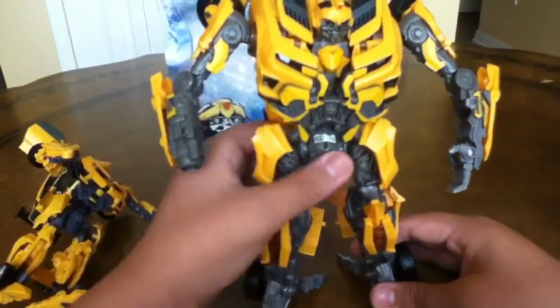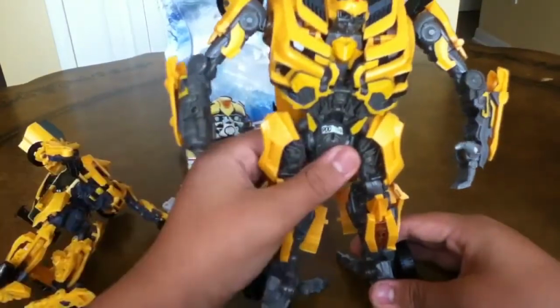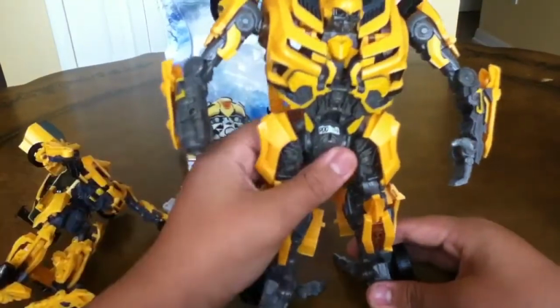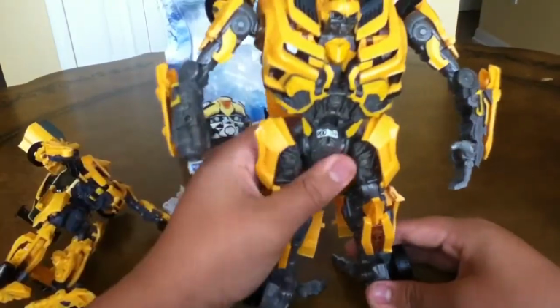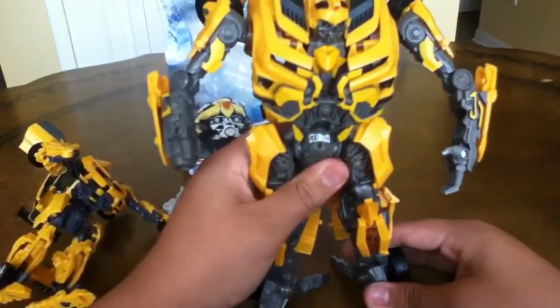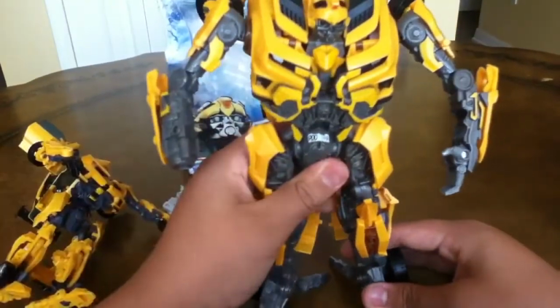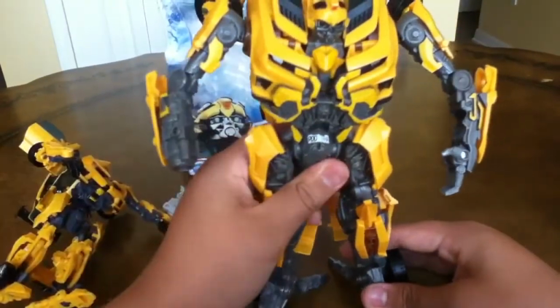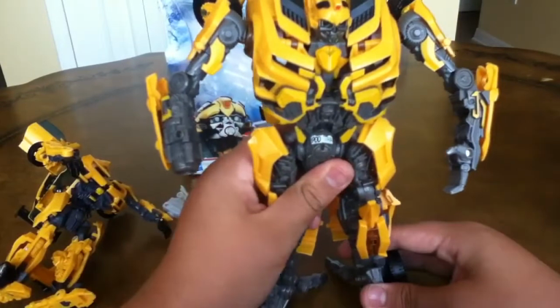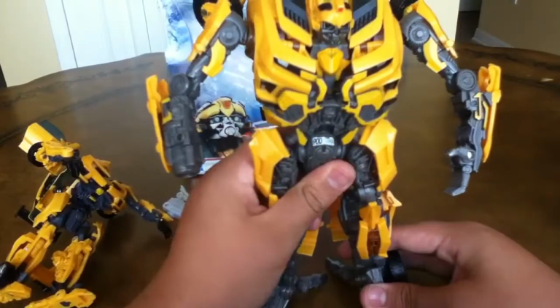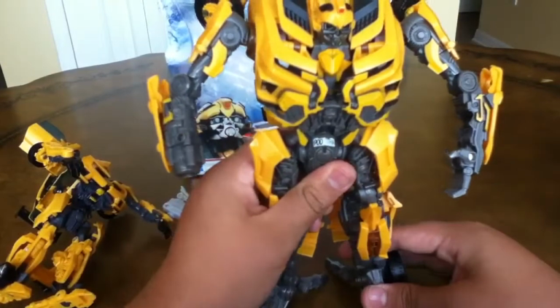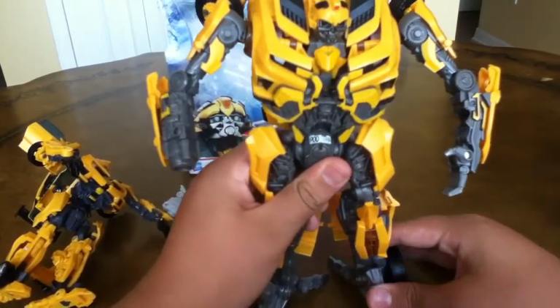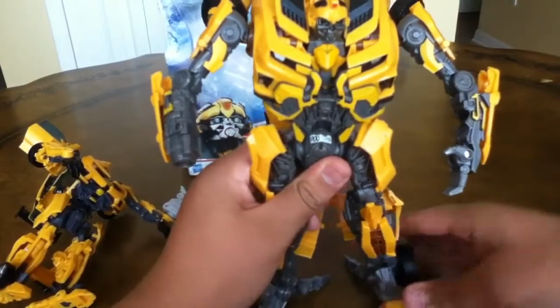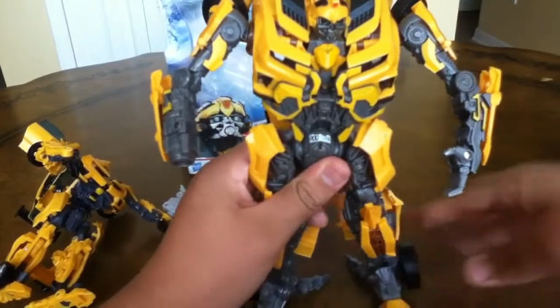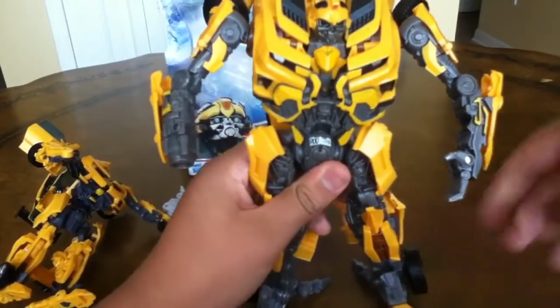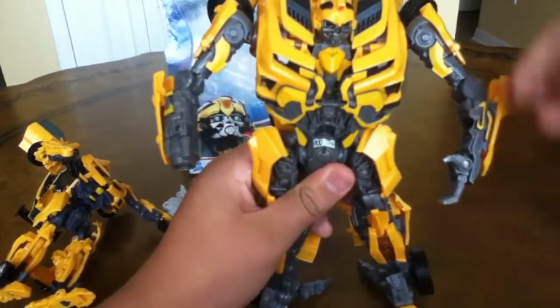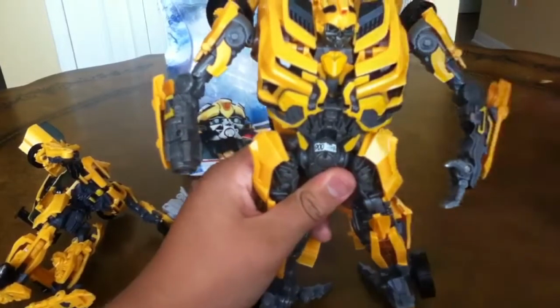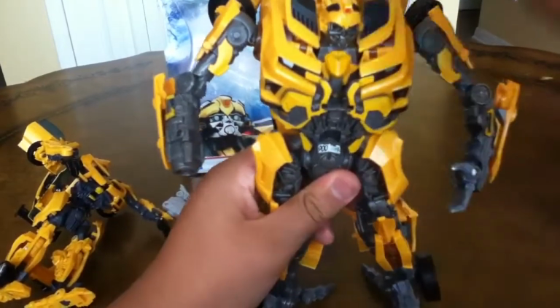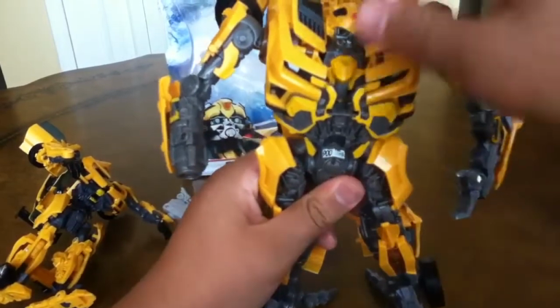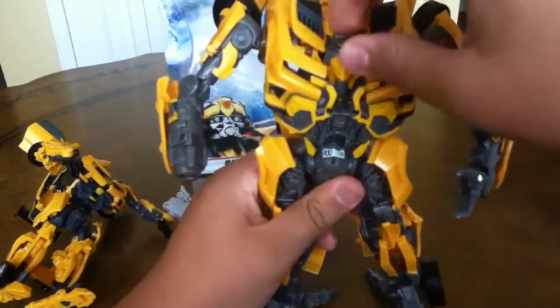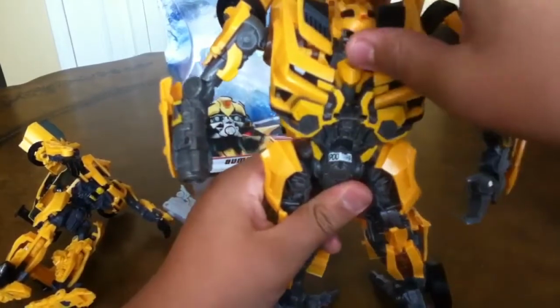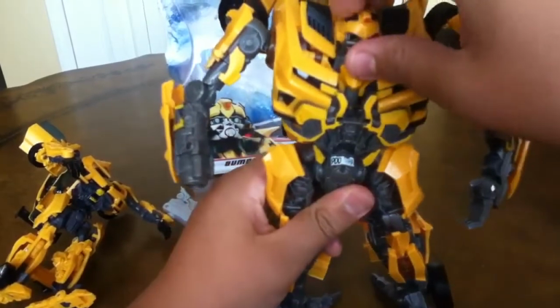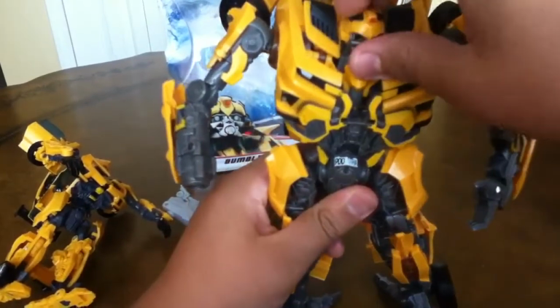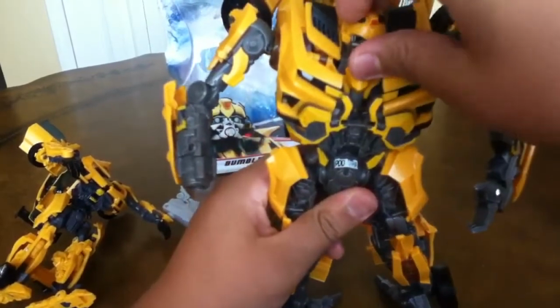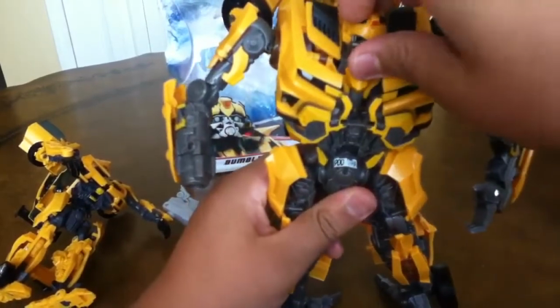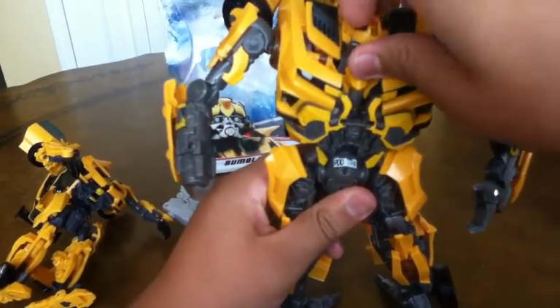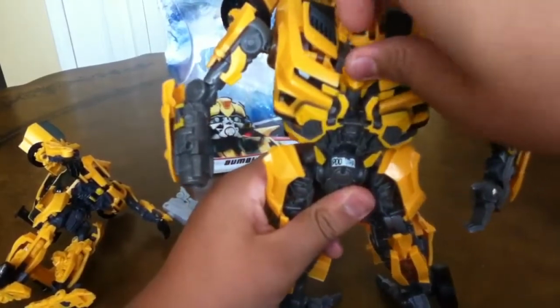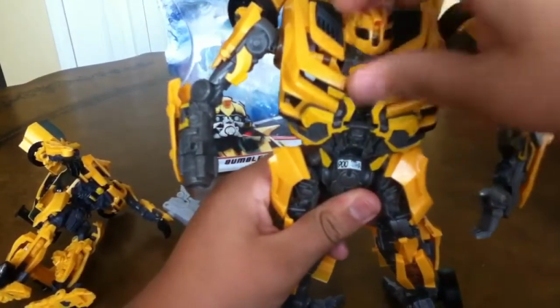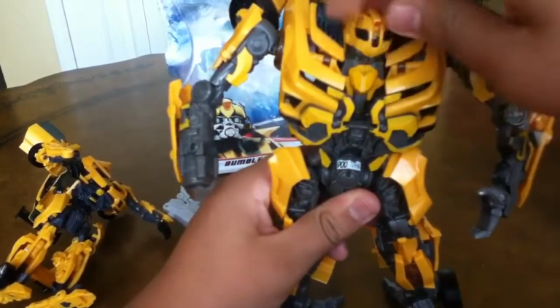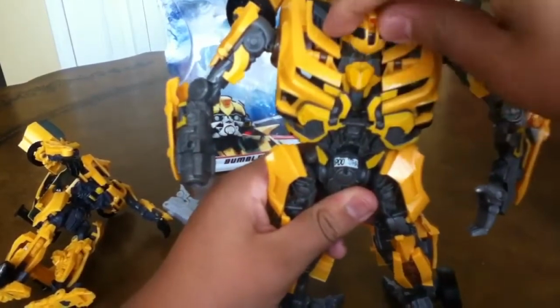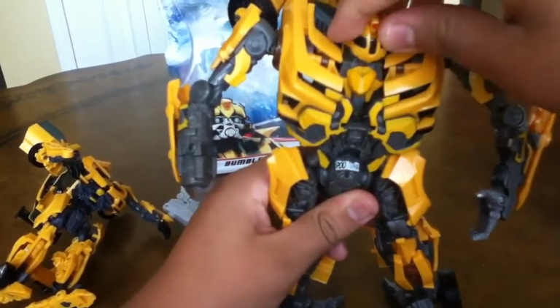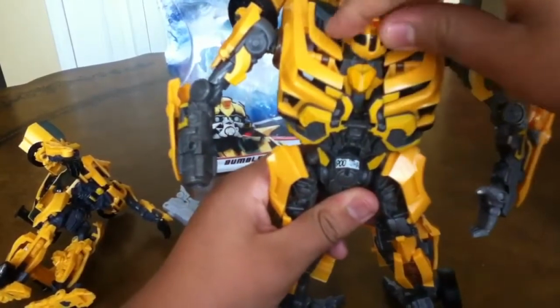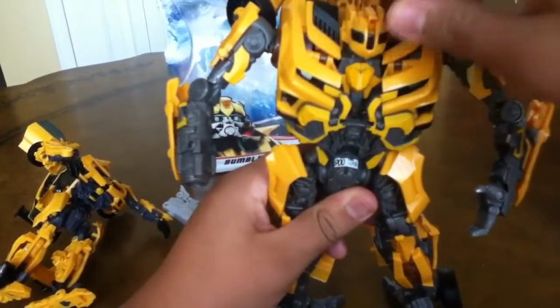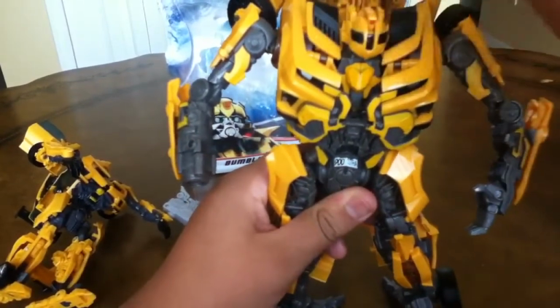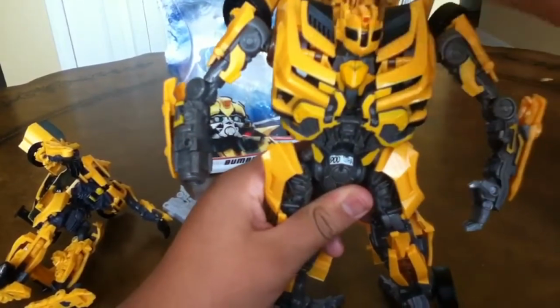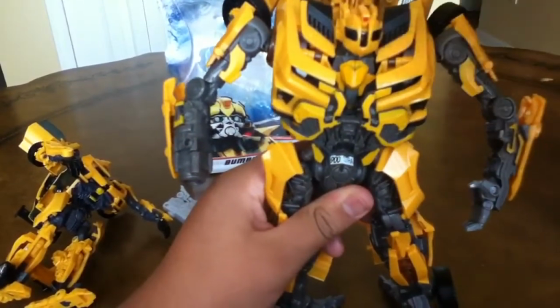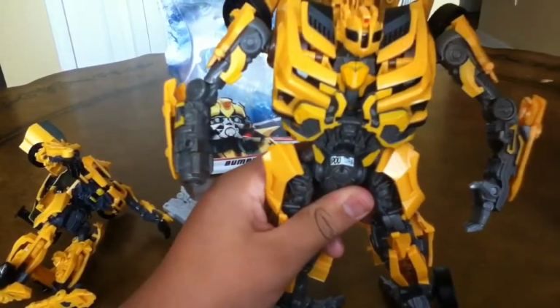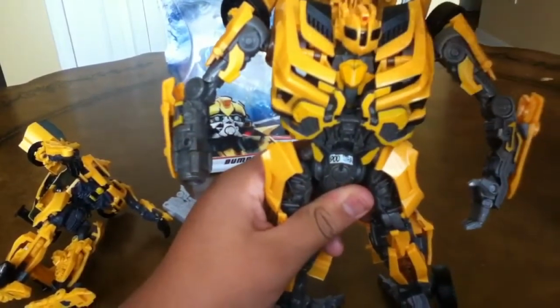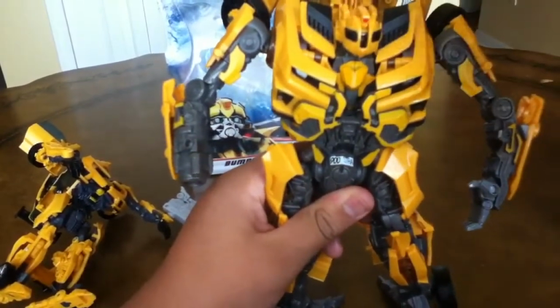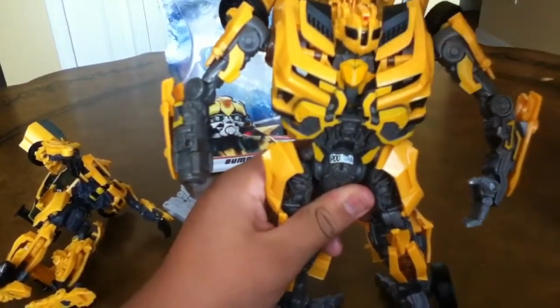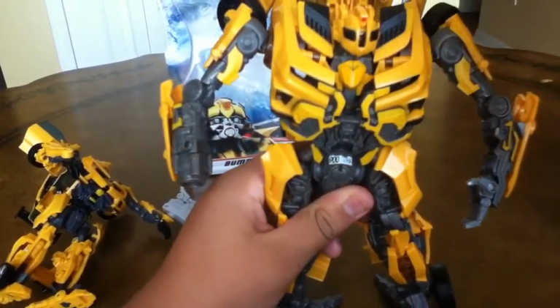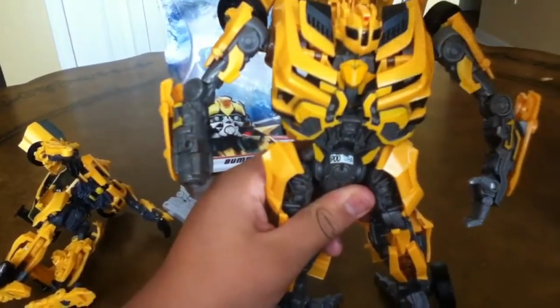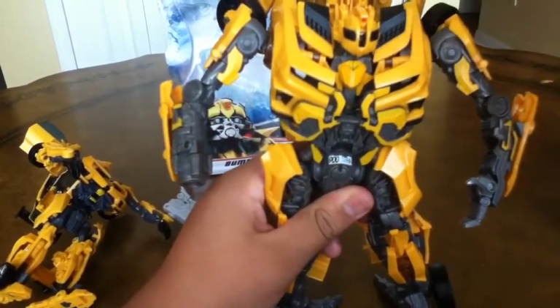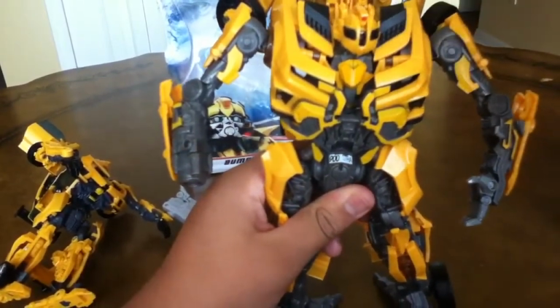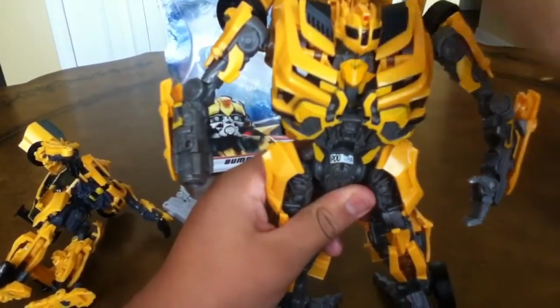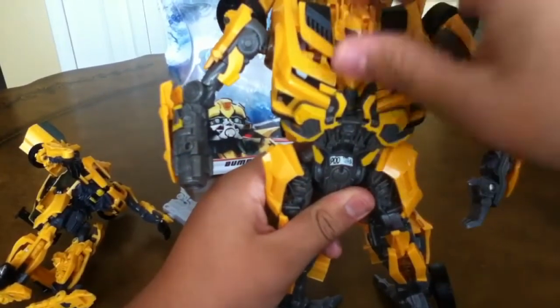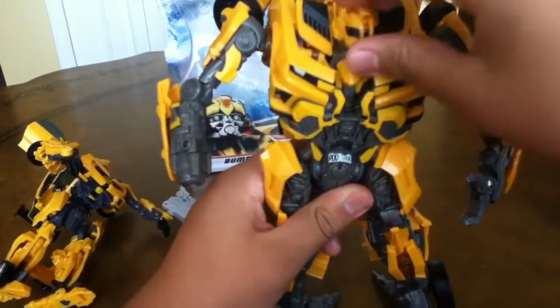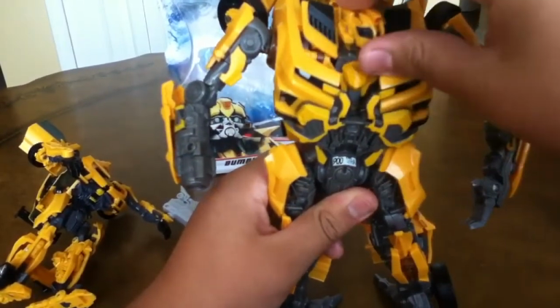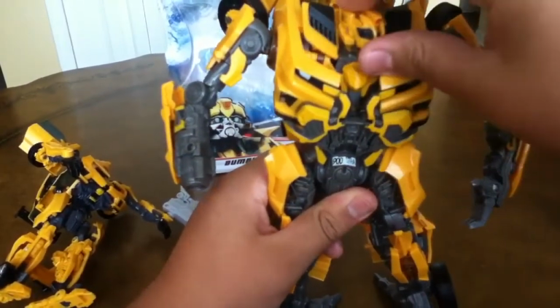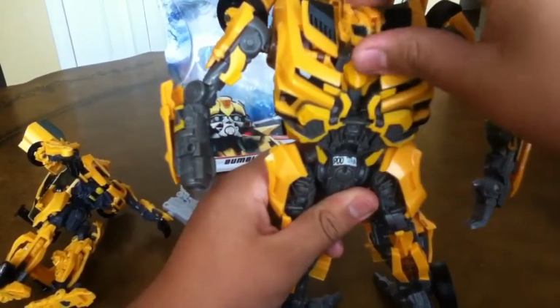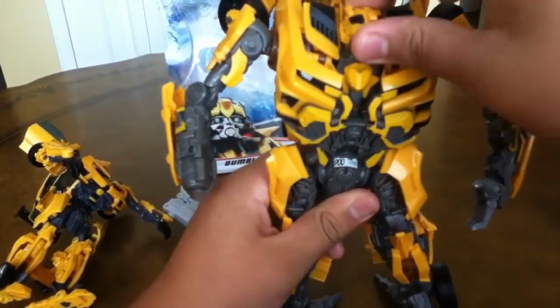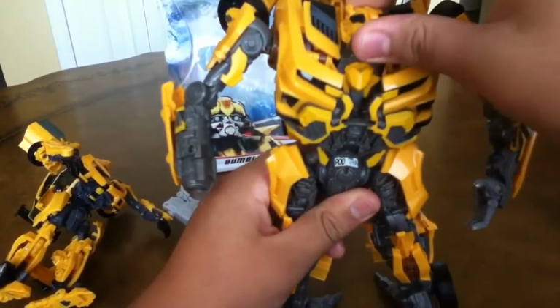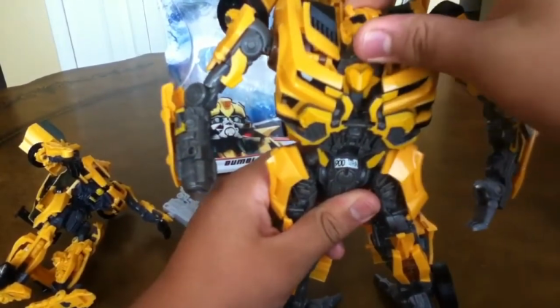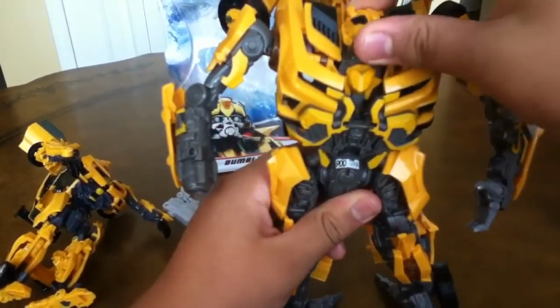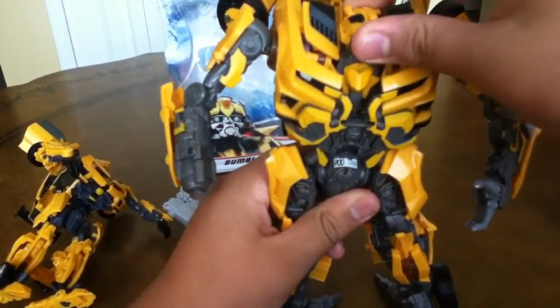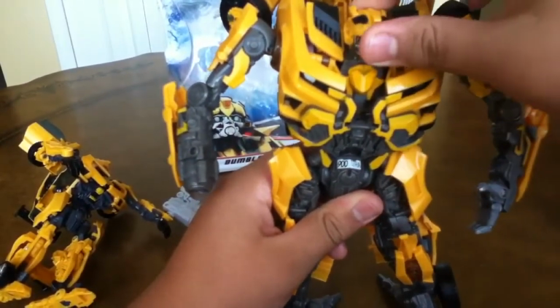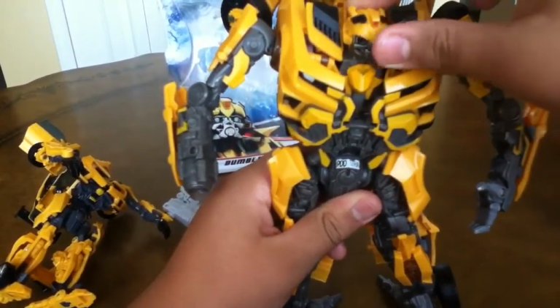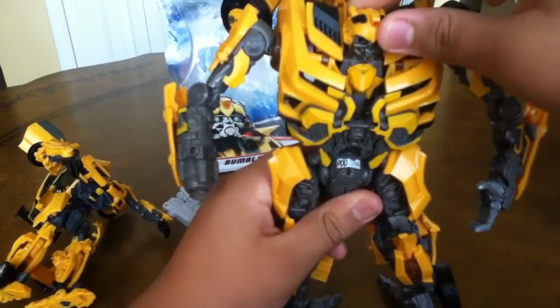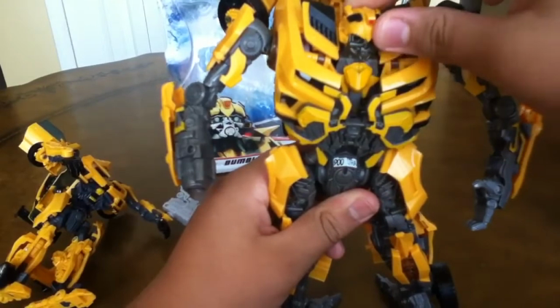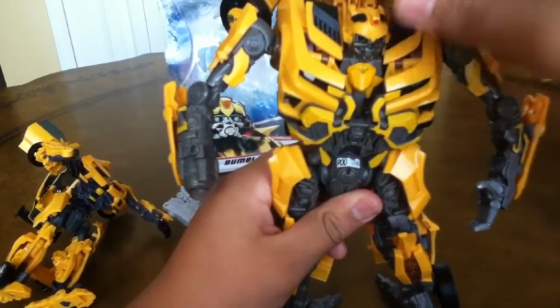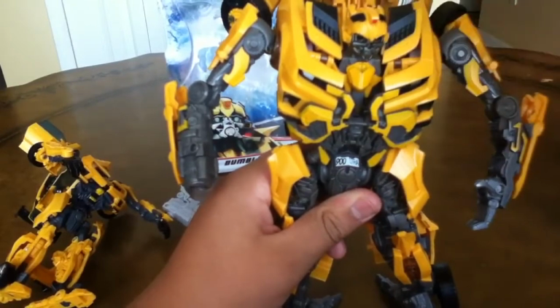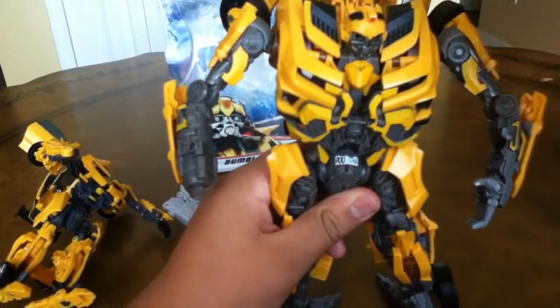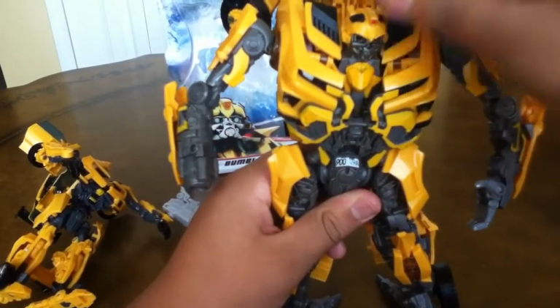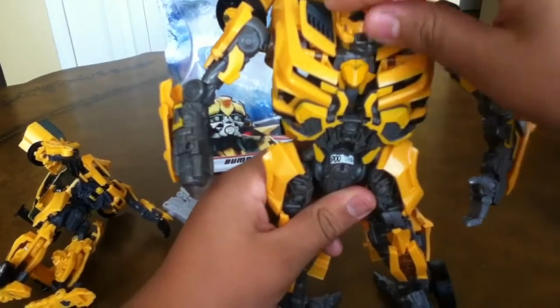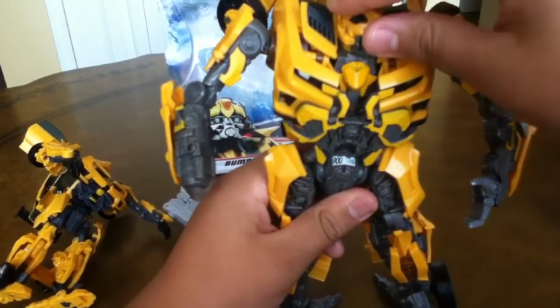But if you get the Deluxe, you're not gonna have the battle mask, which of course you guys don't really care about, but I'm just showing you.